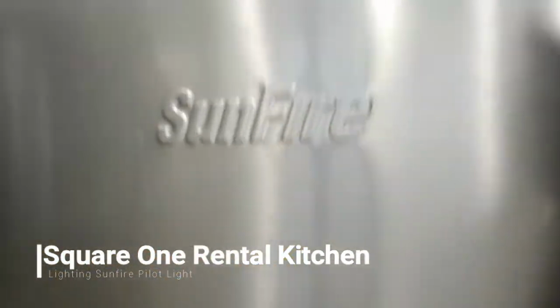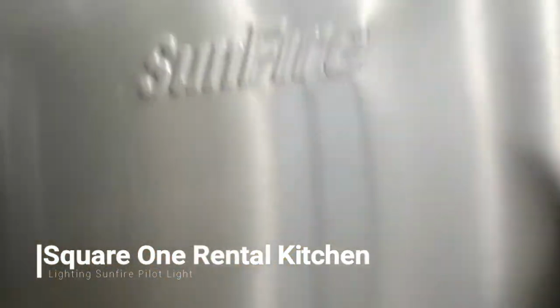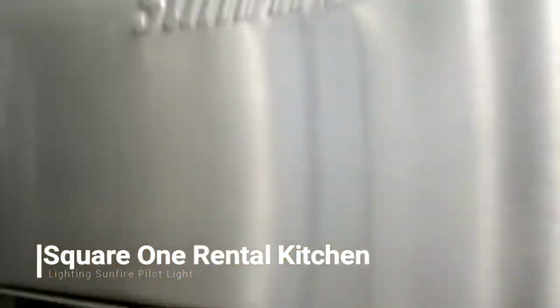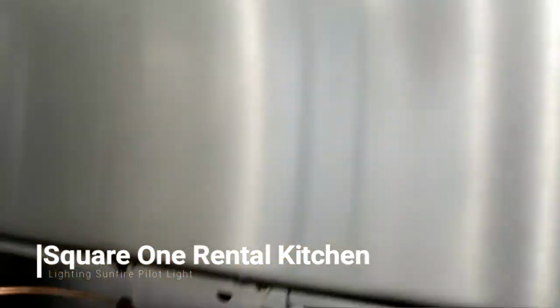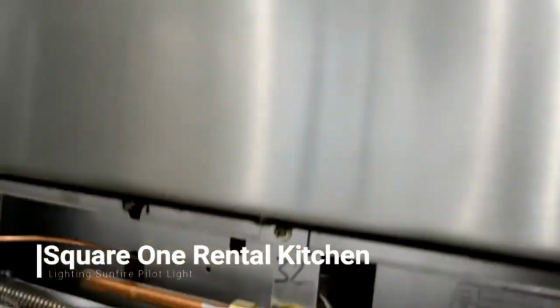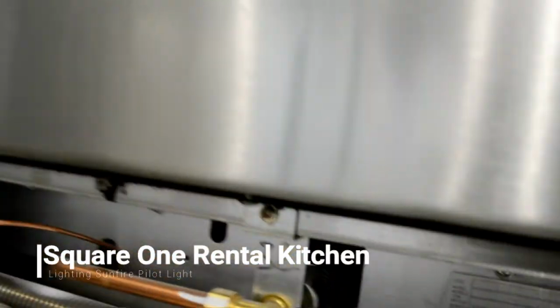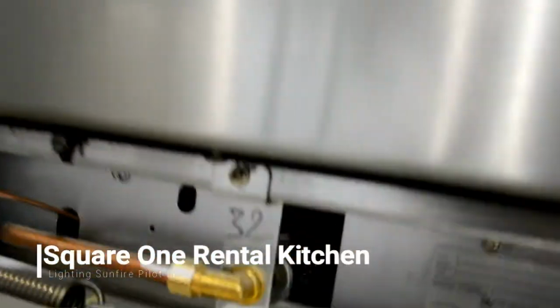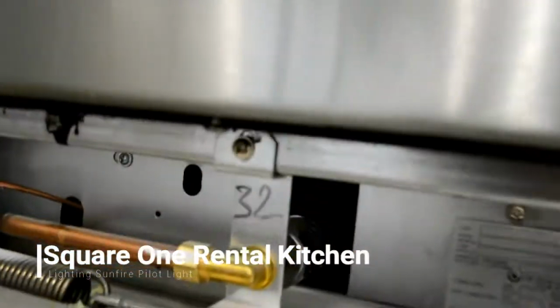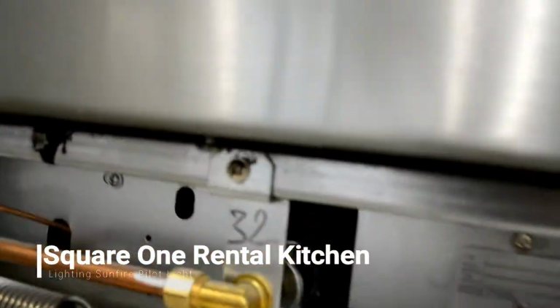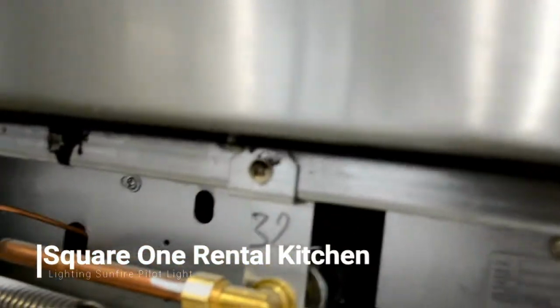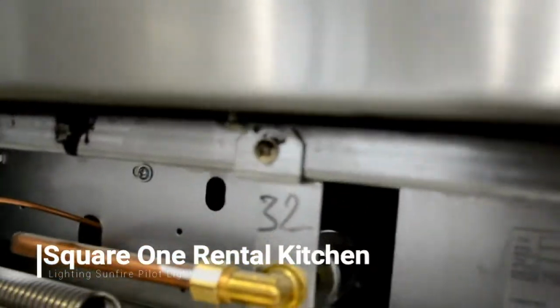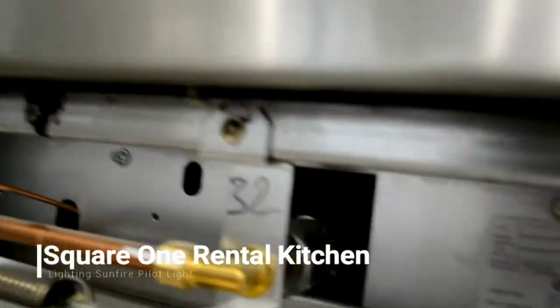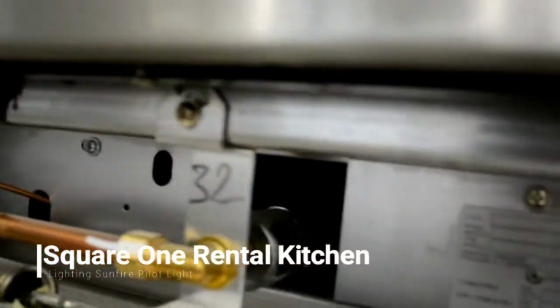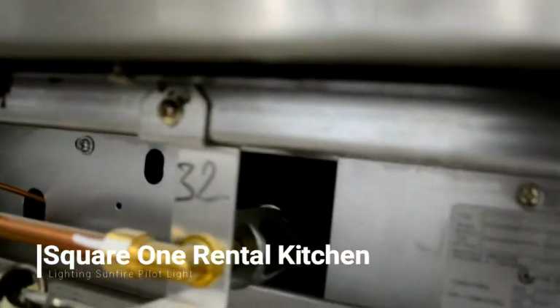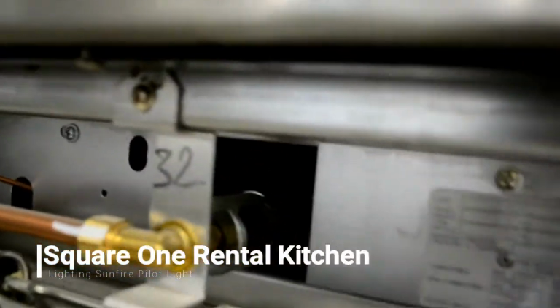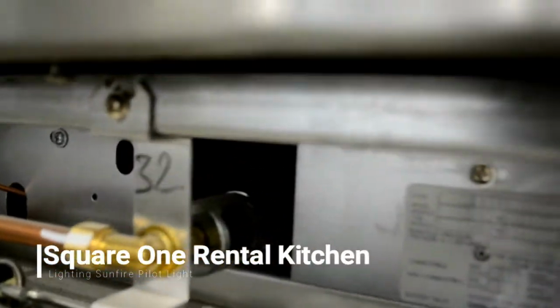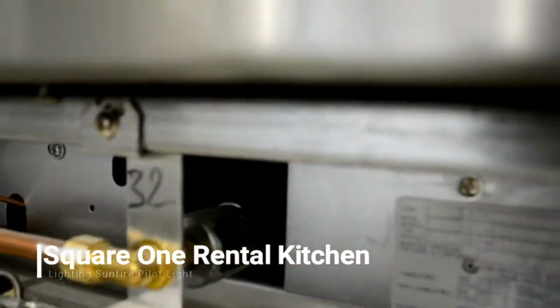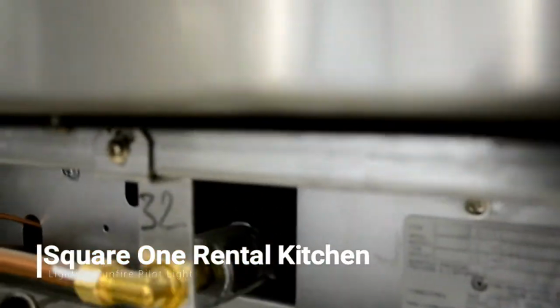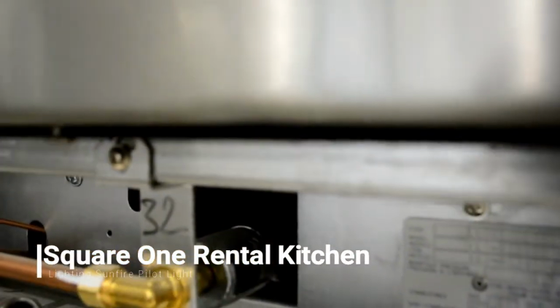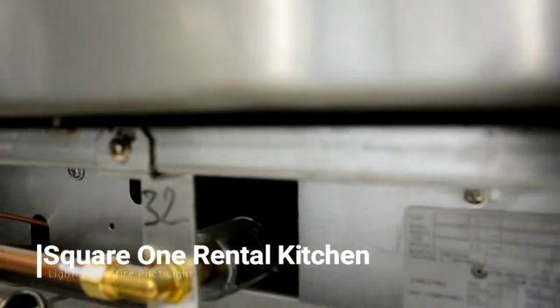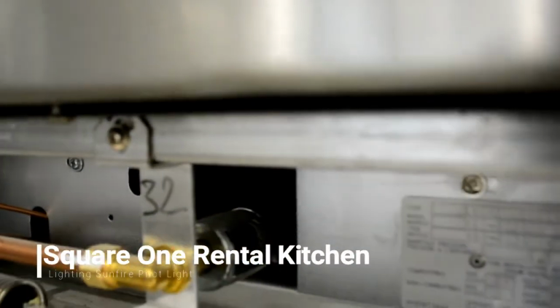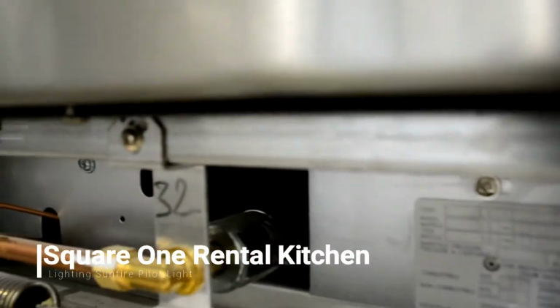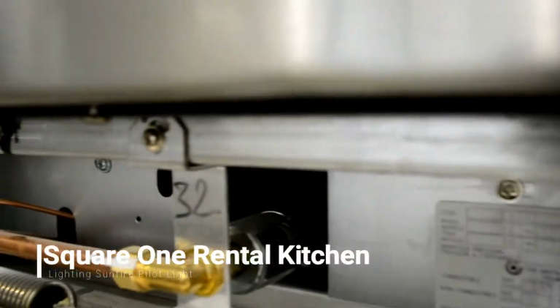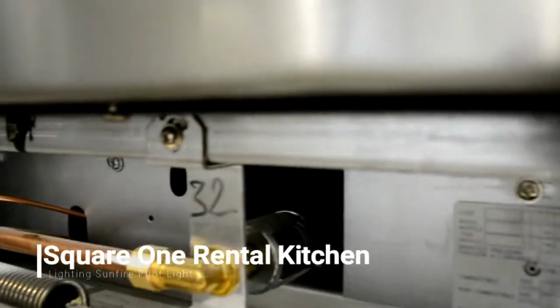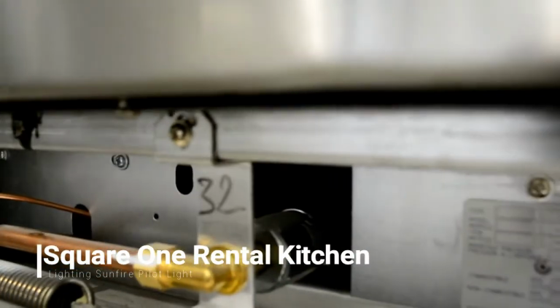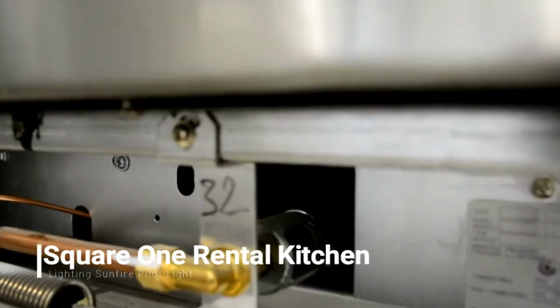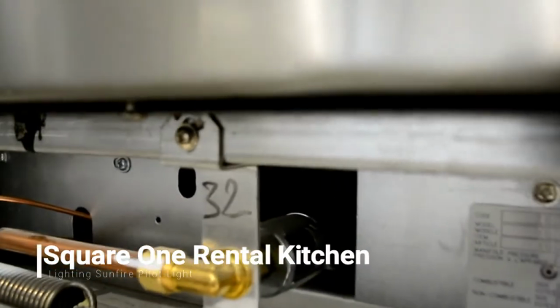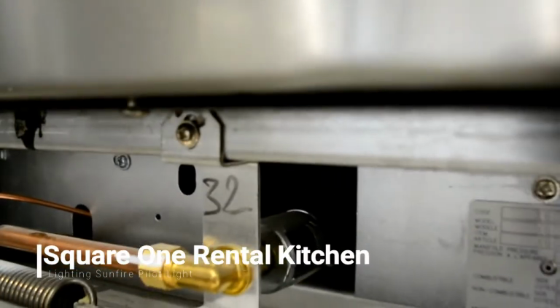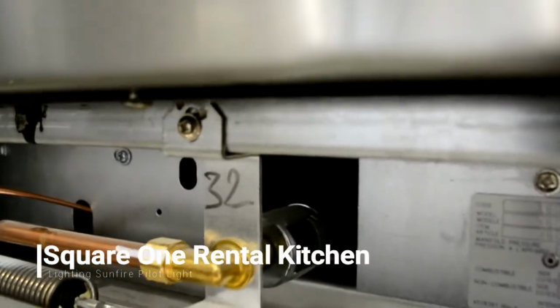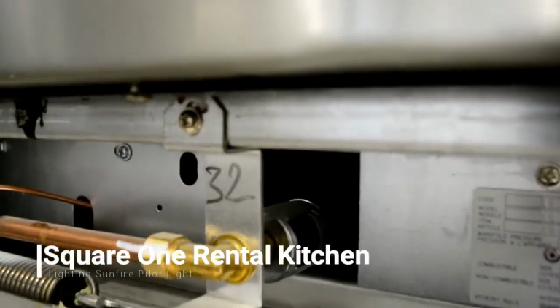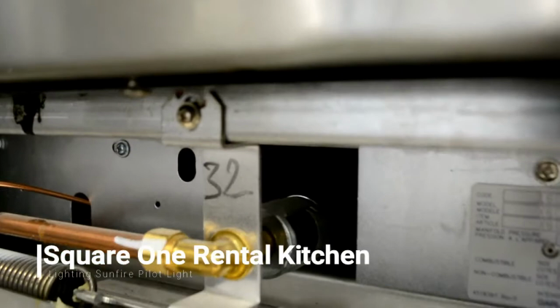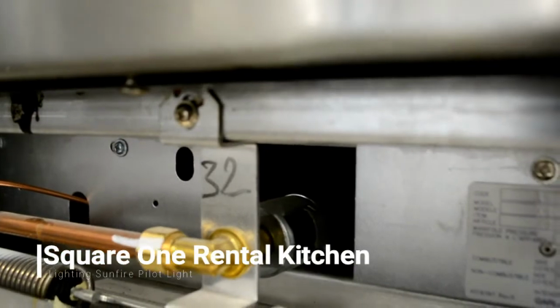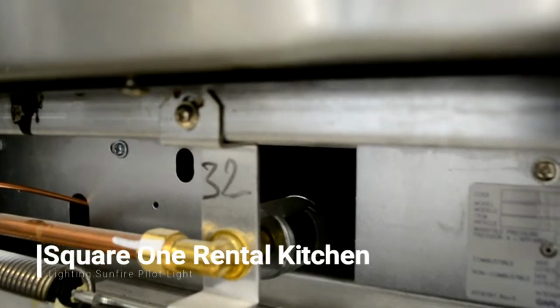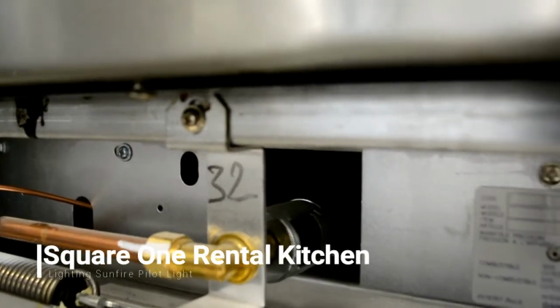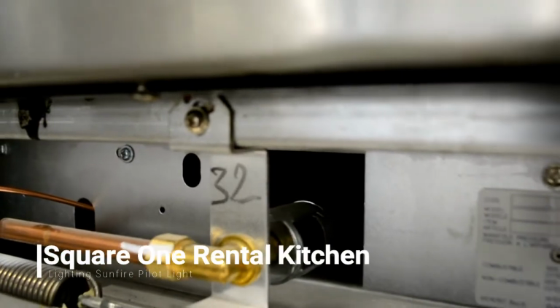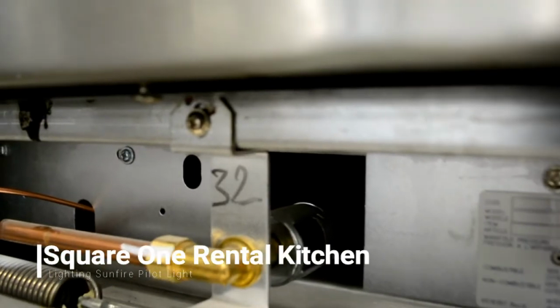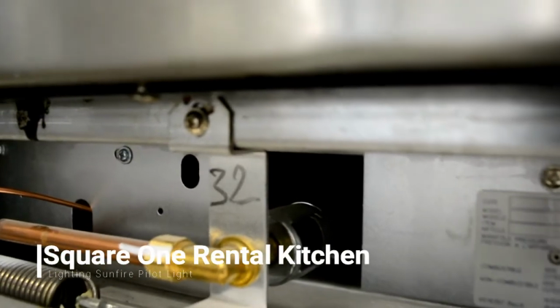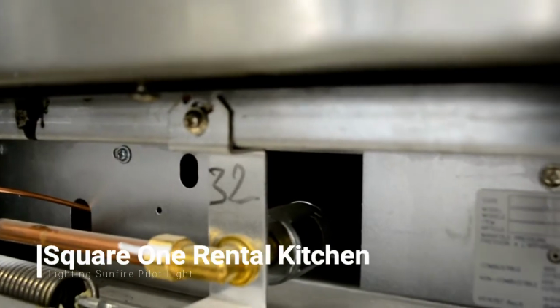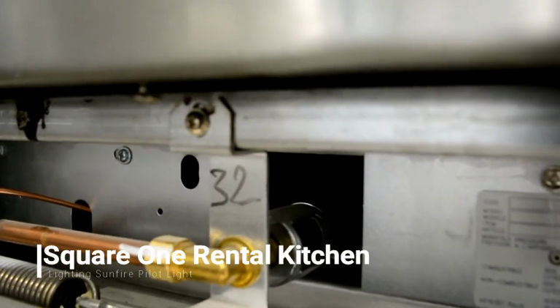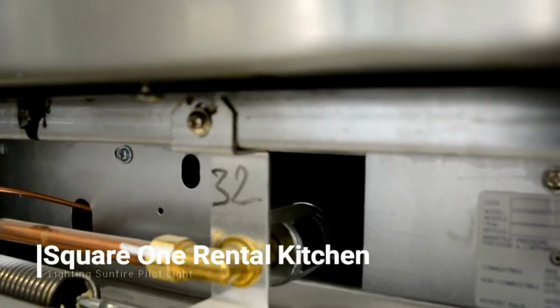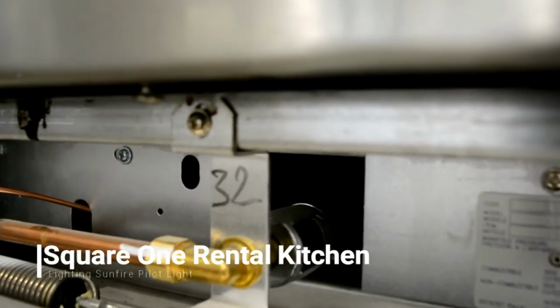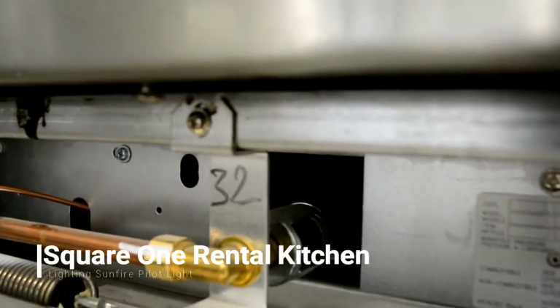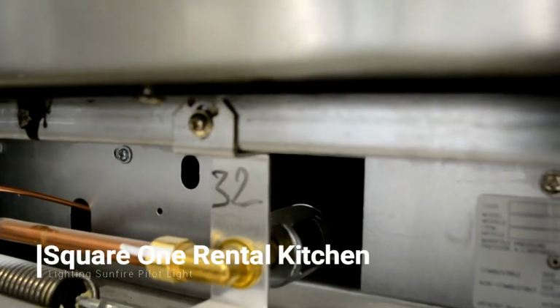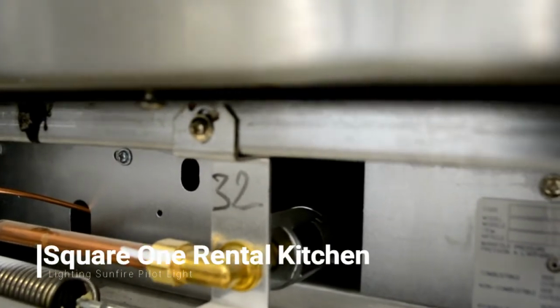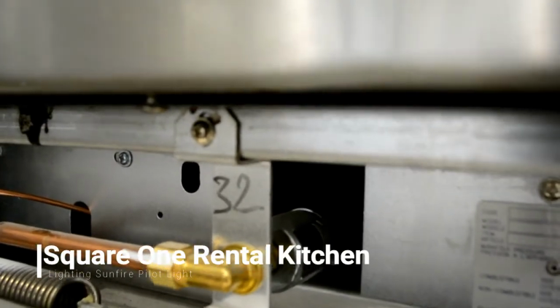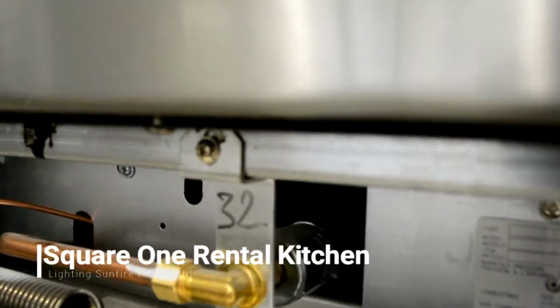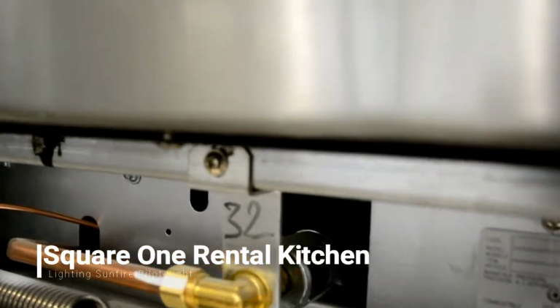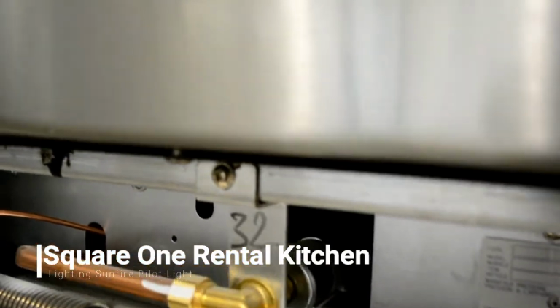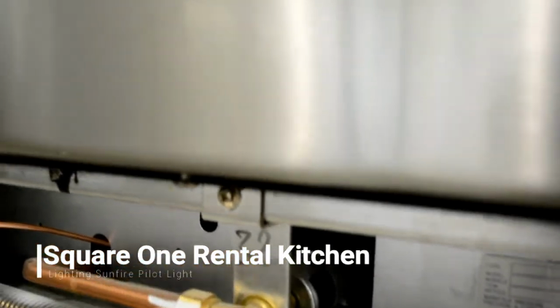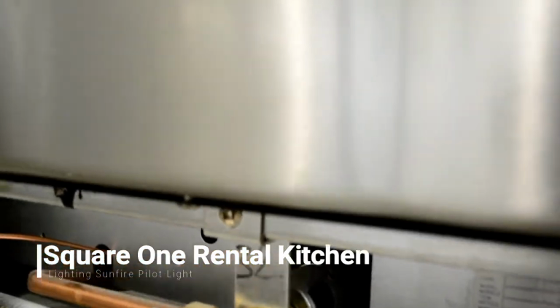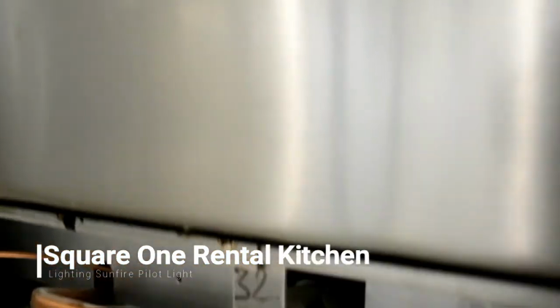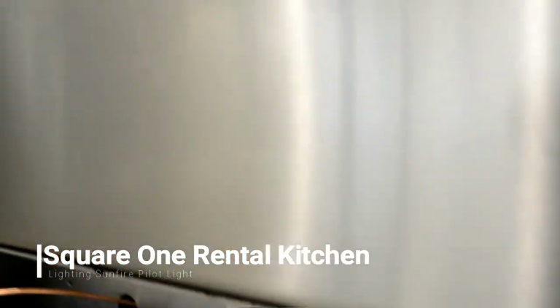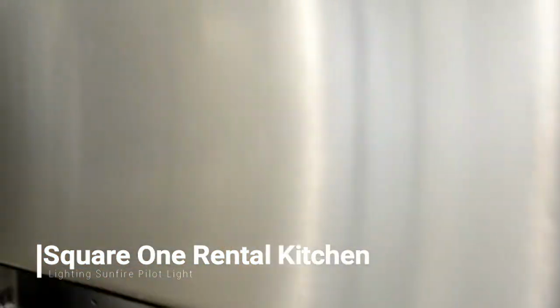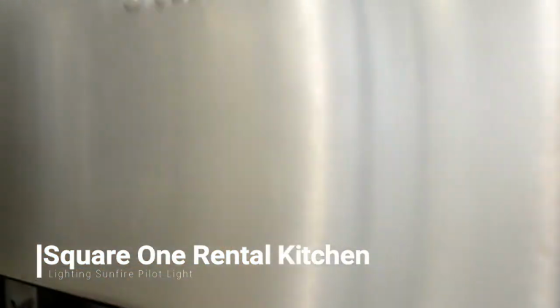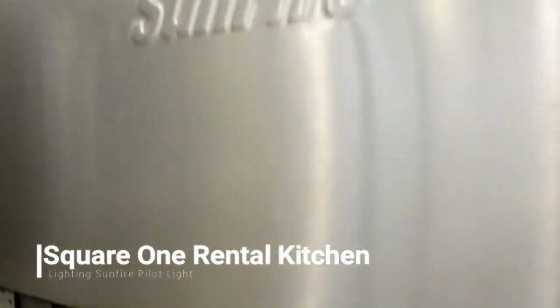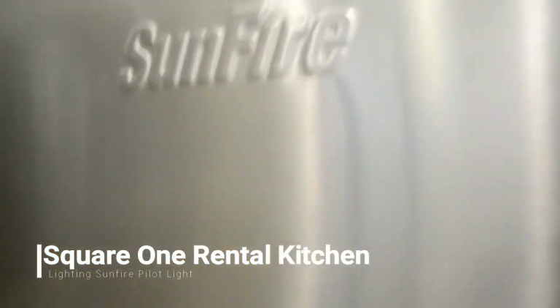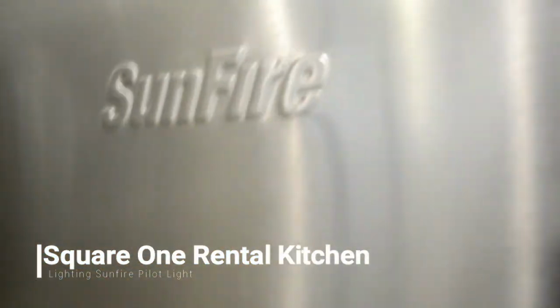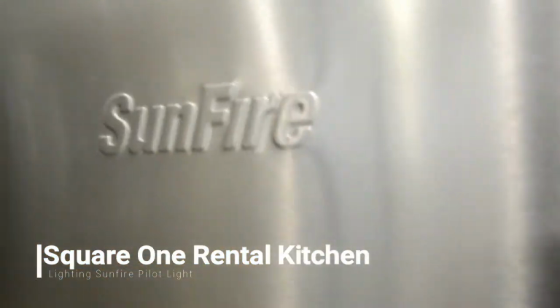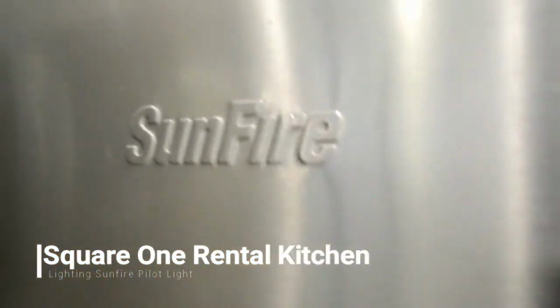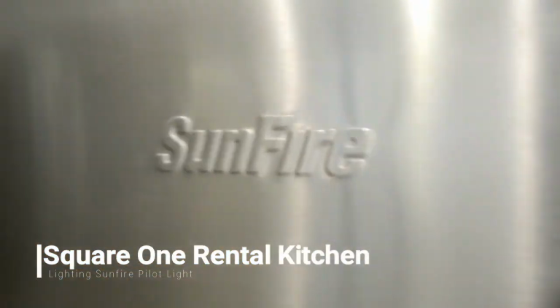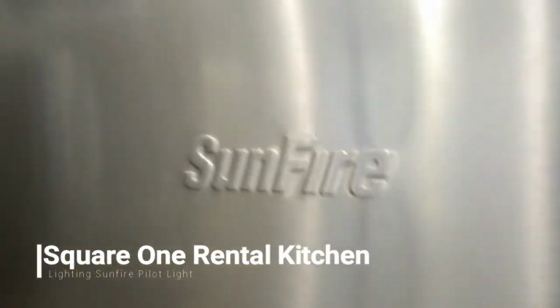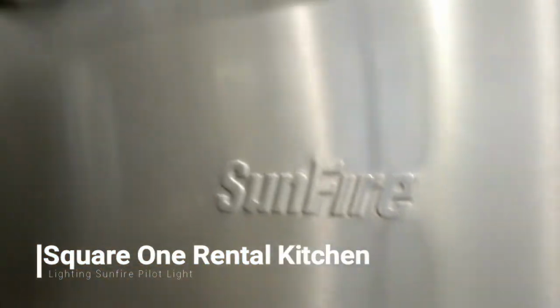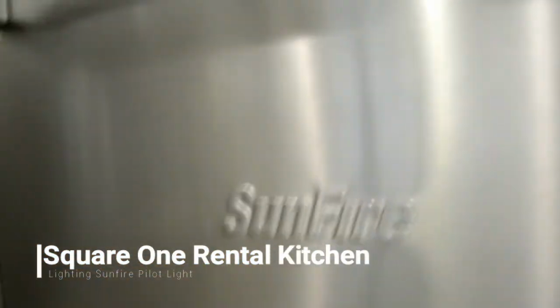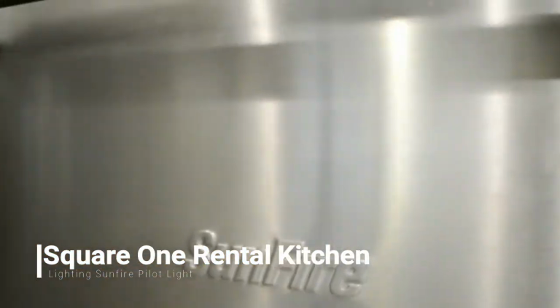If you peek underneath the oven, you will see where that pipe bends in — there is no blue flame, and indeed the pilot light is out.